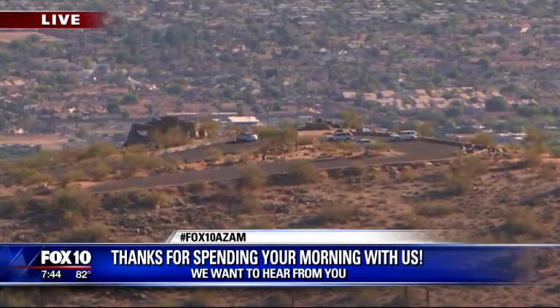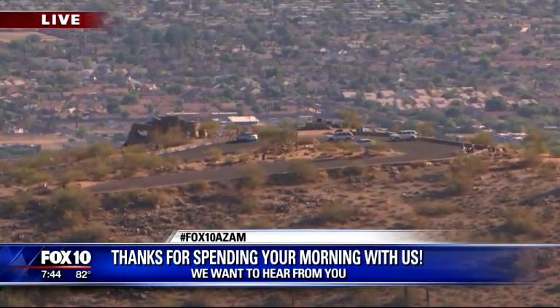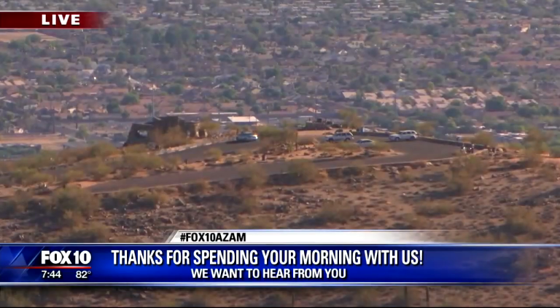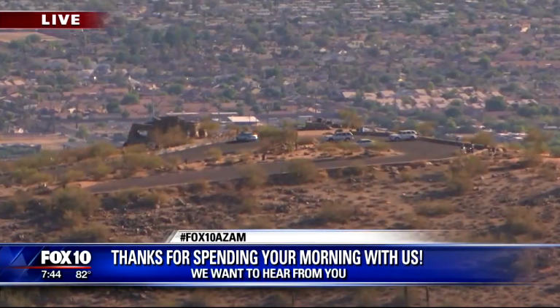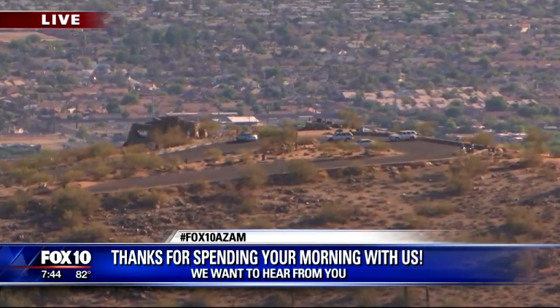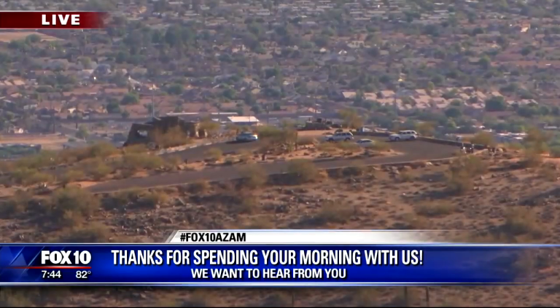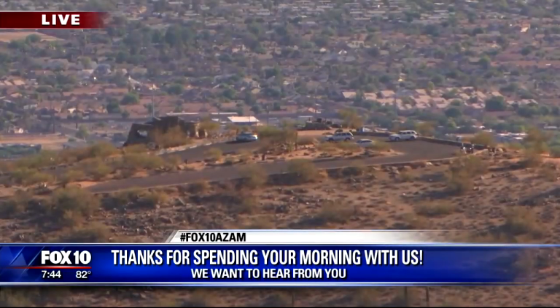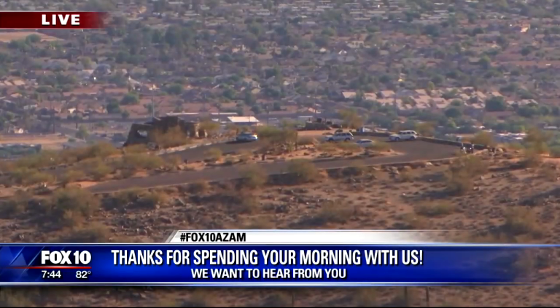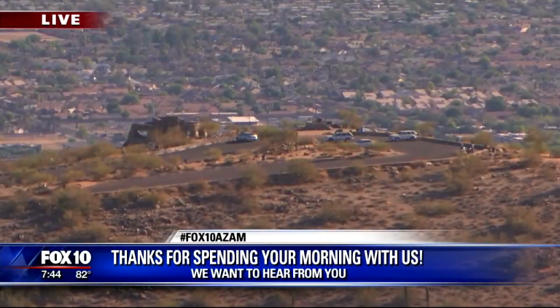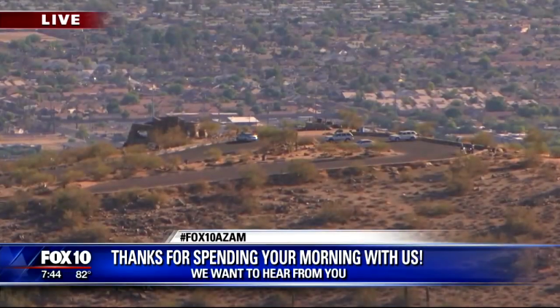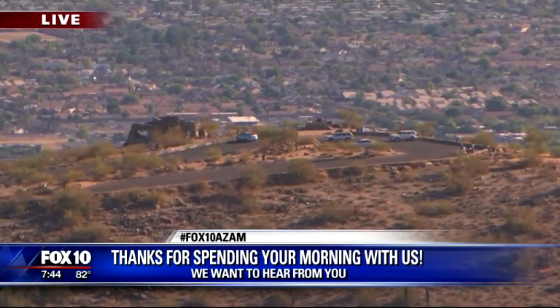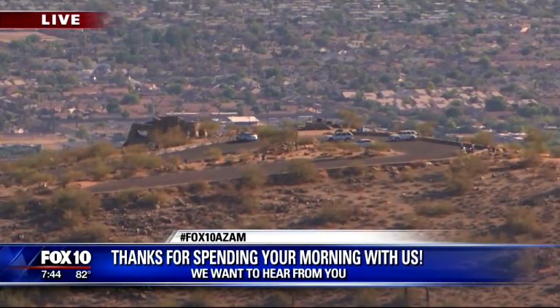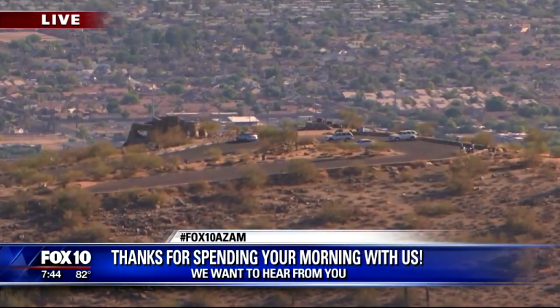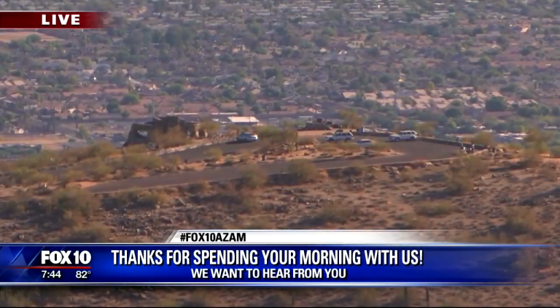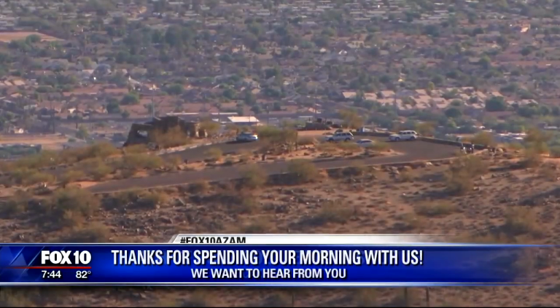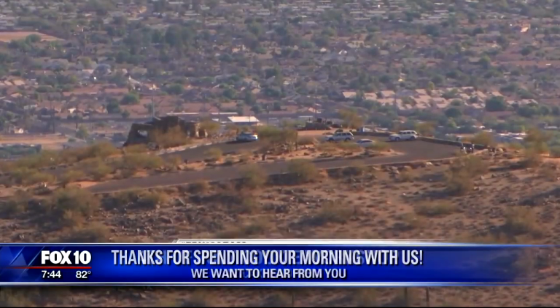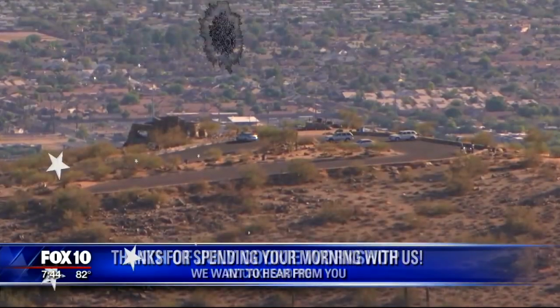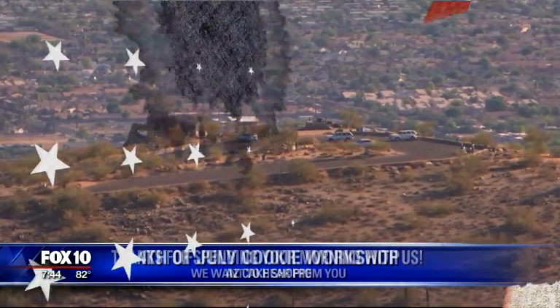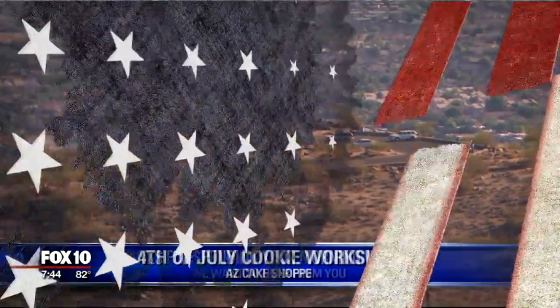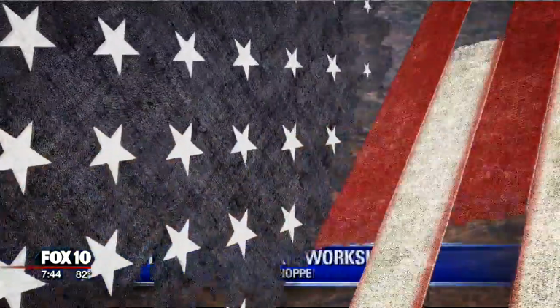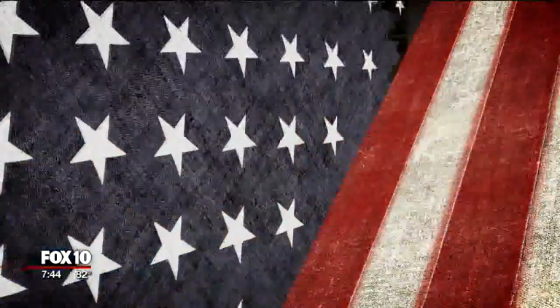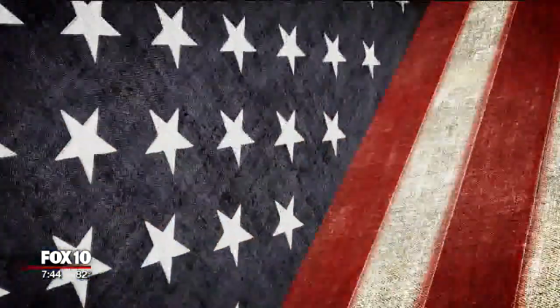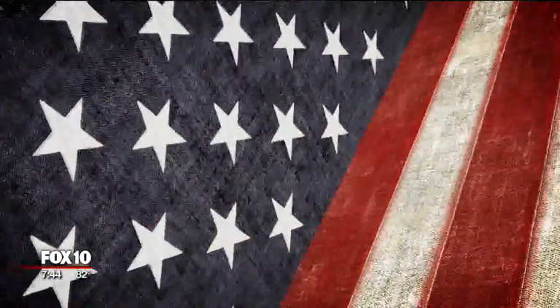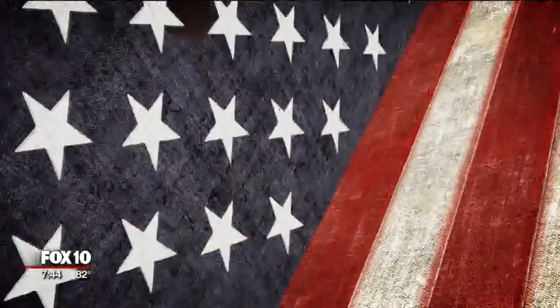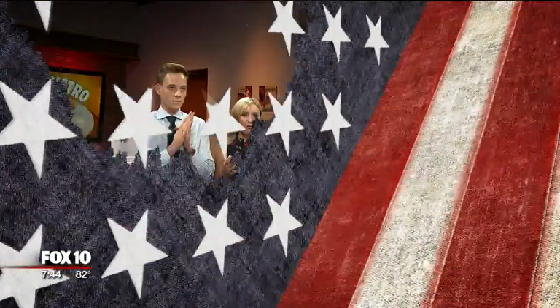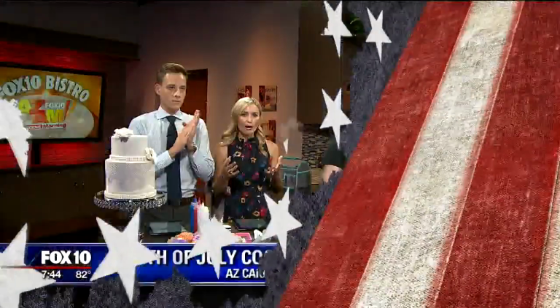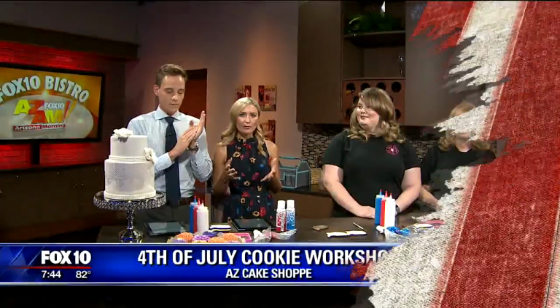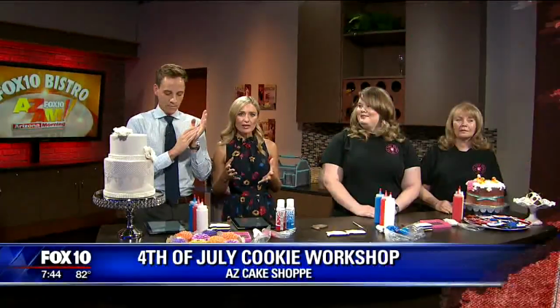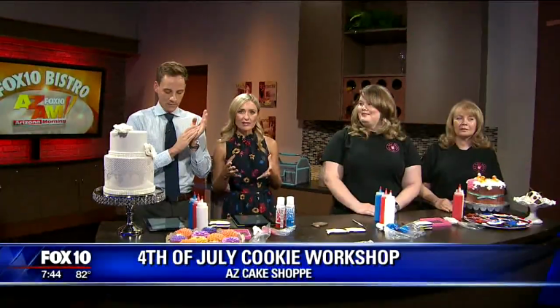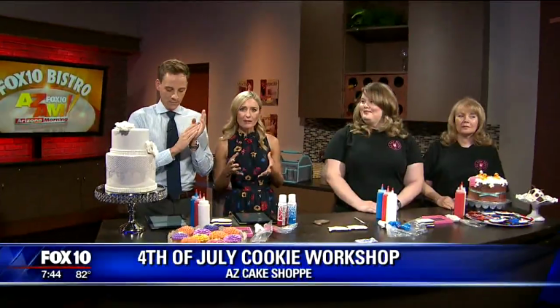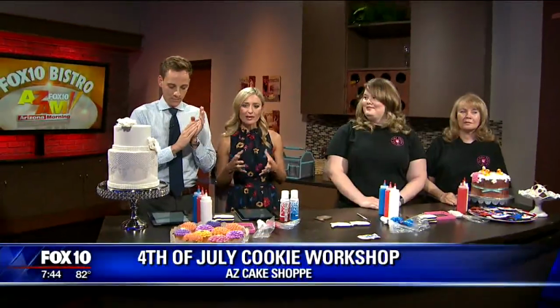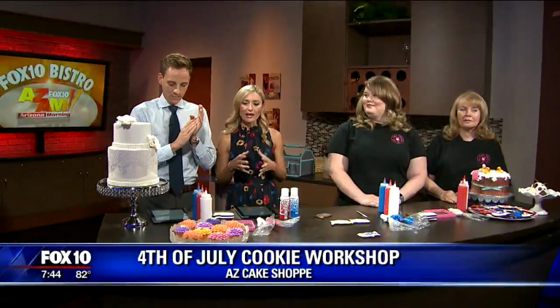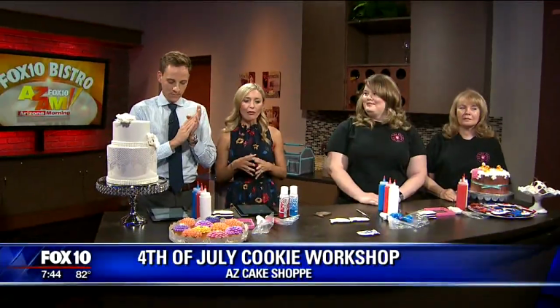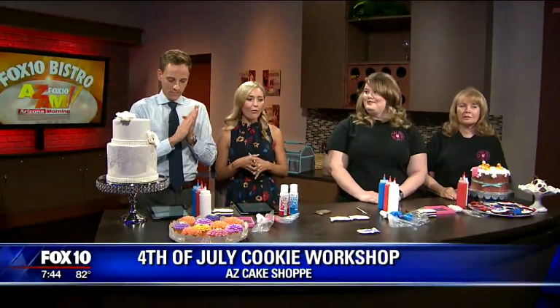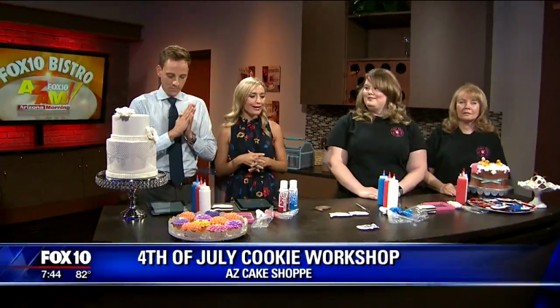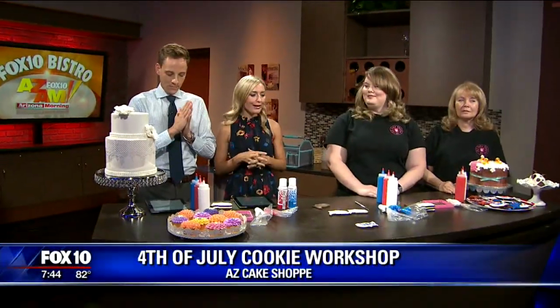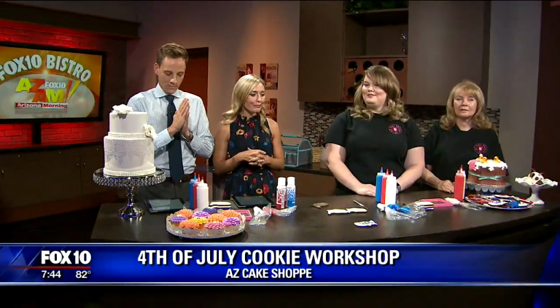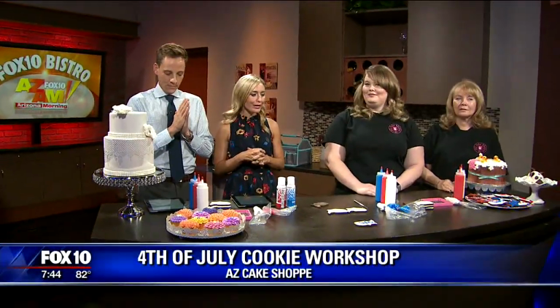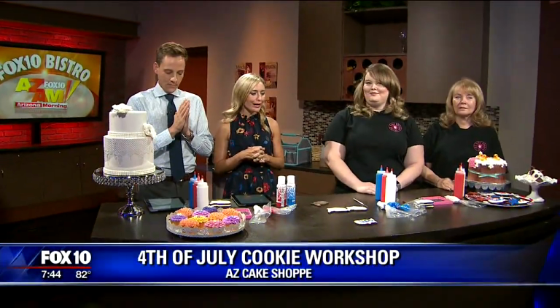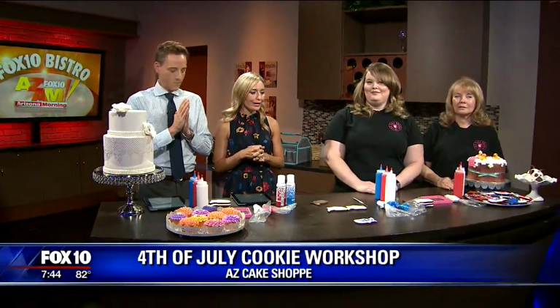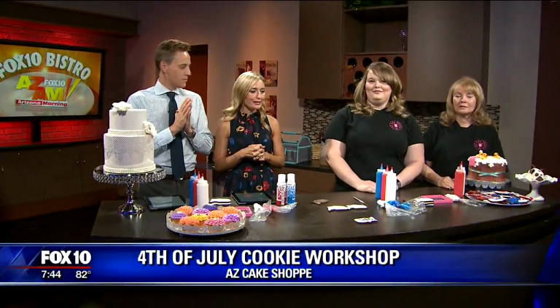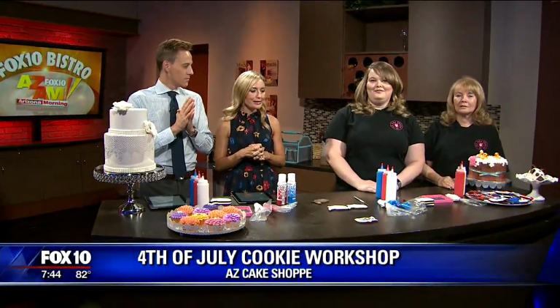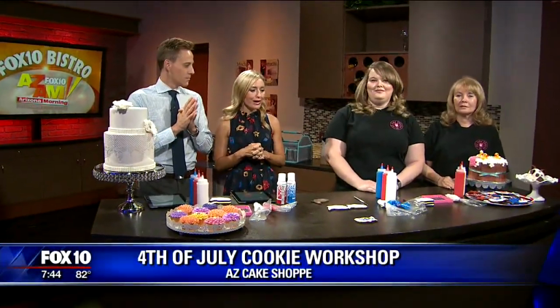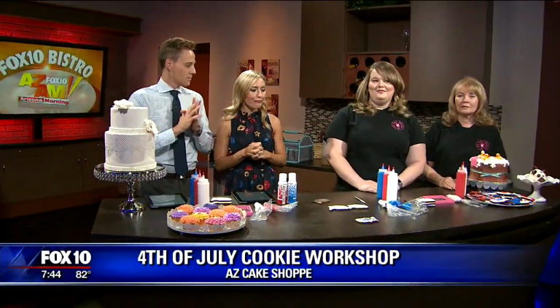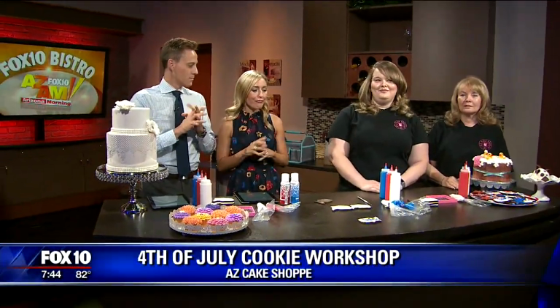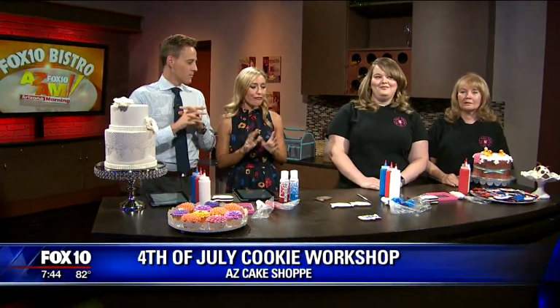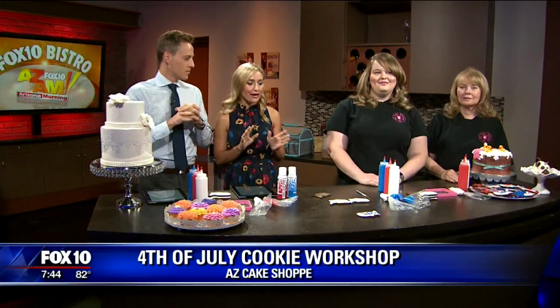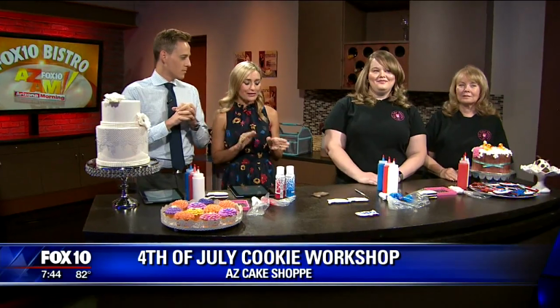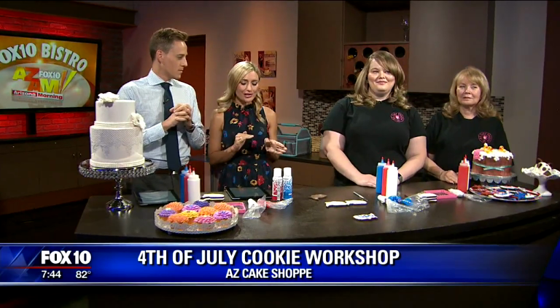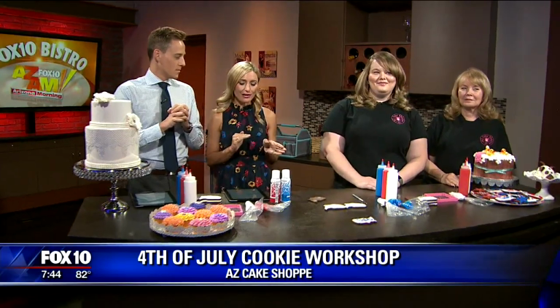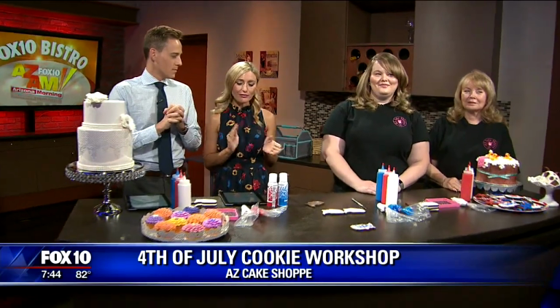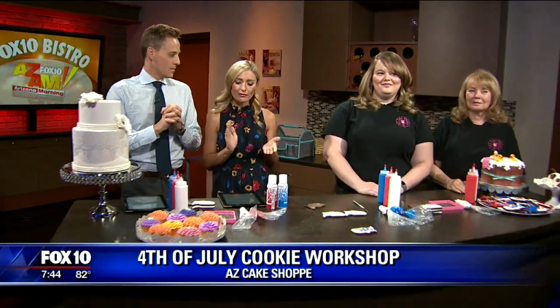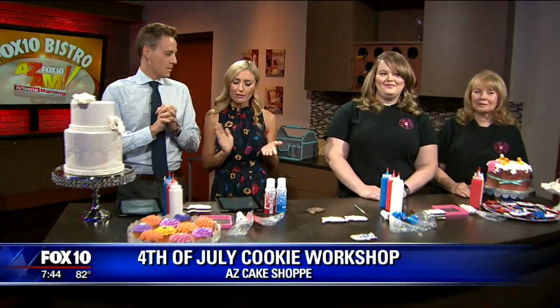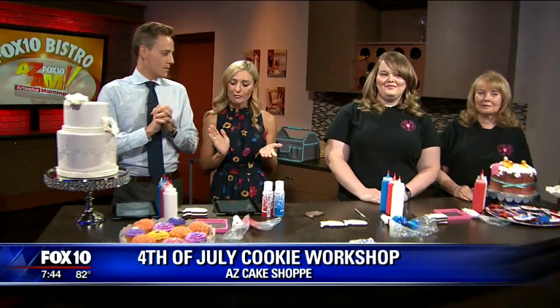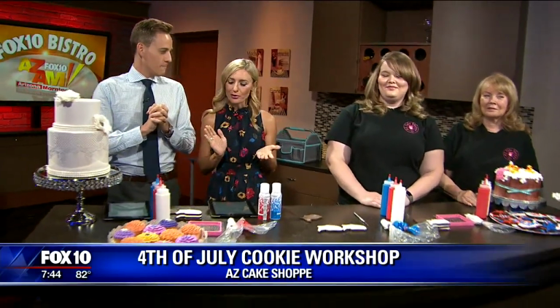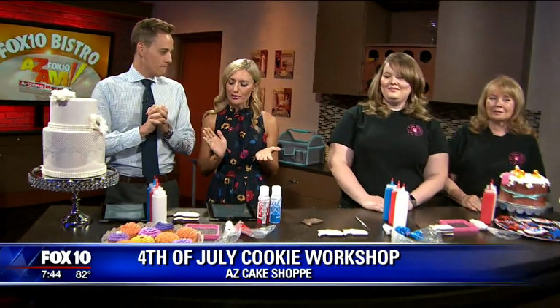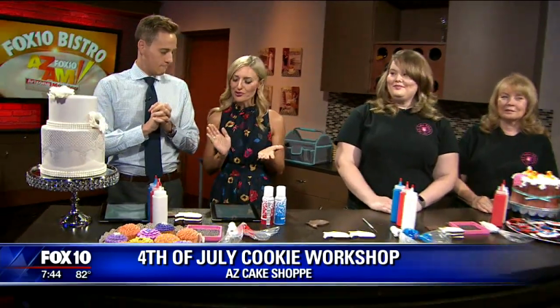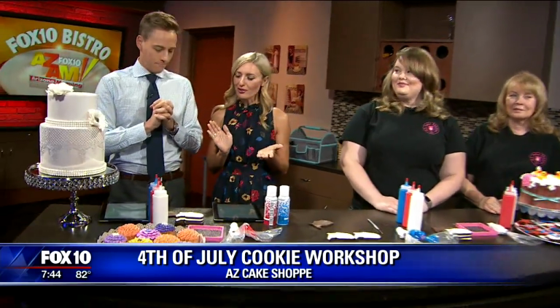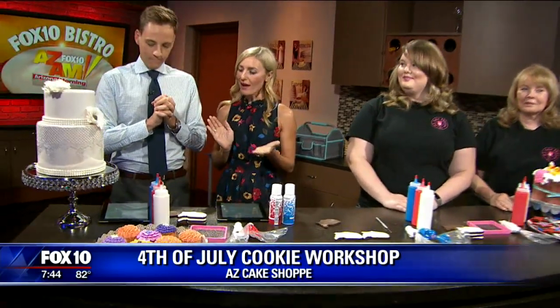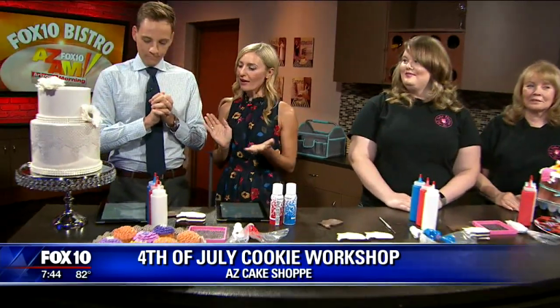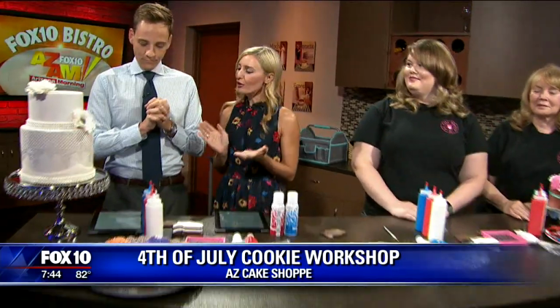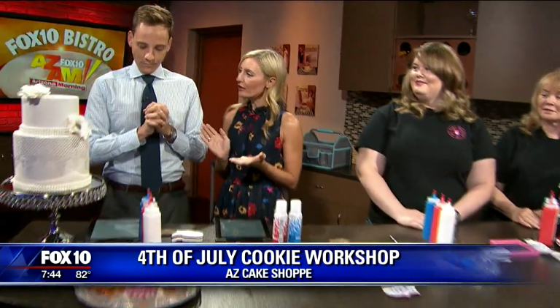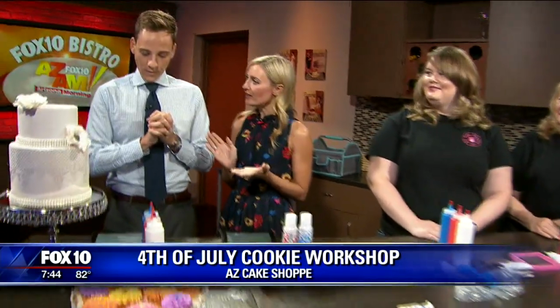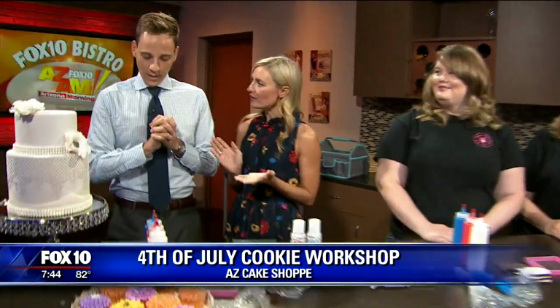4th of July barbecues and parties and festivities — and if you want to bring something, why not bring some festive 4th of July cookies?